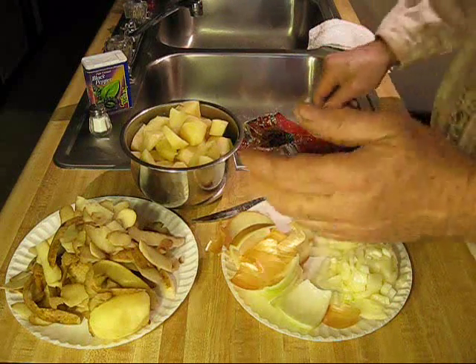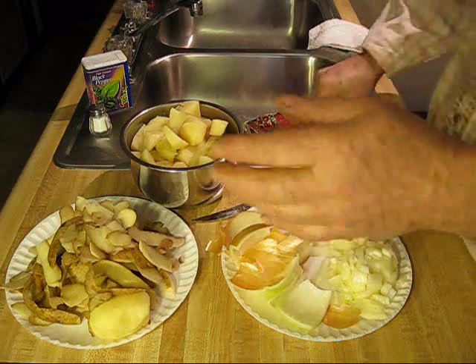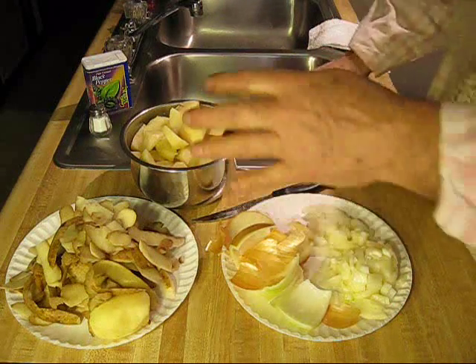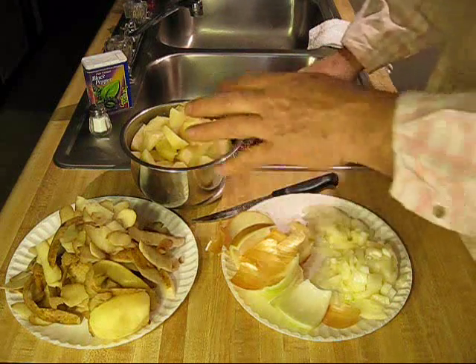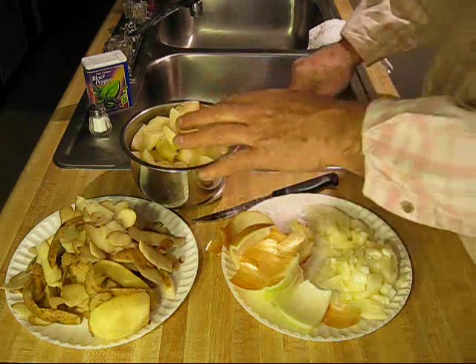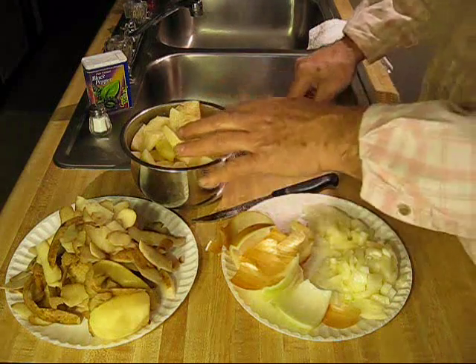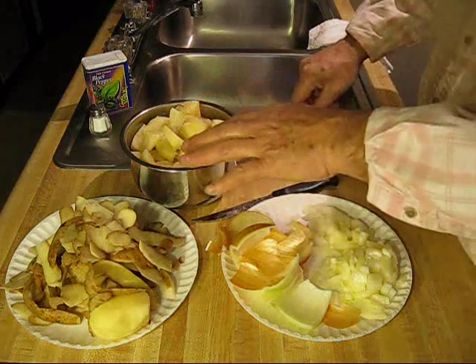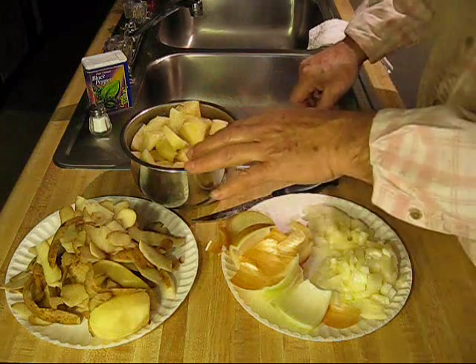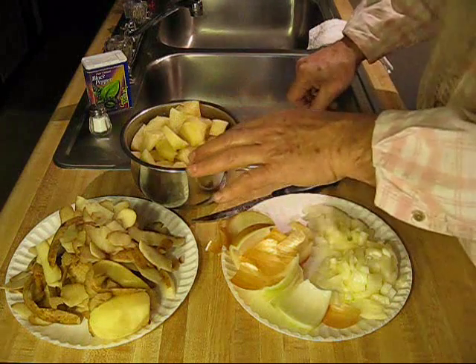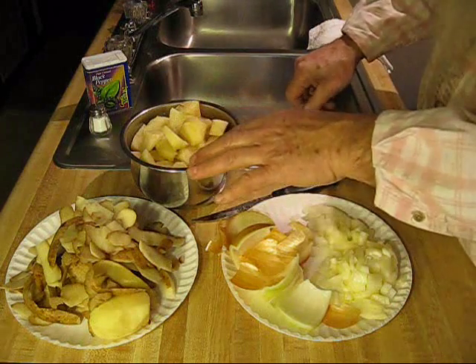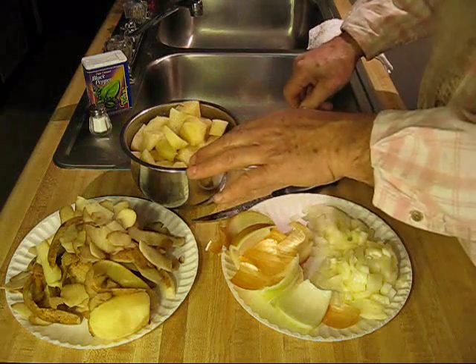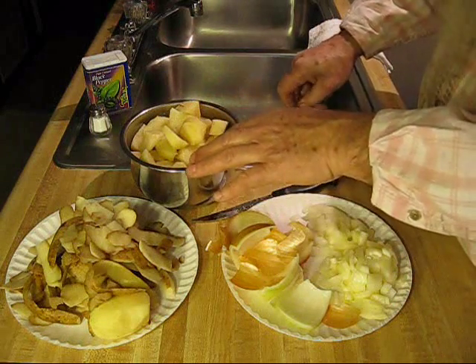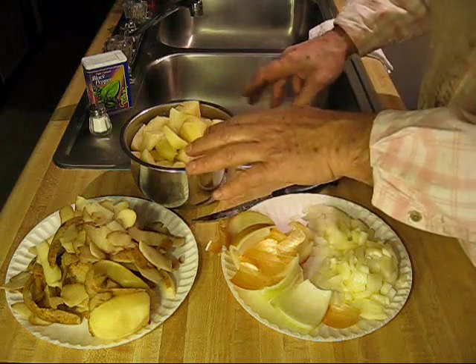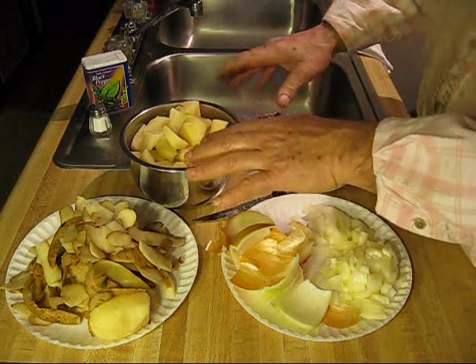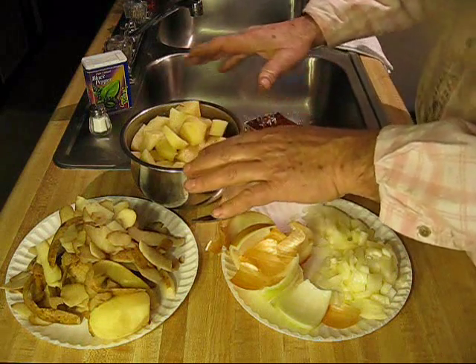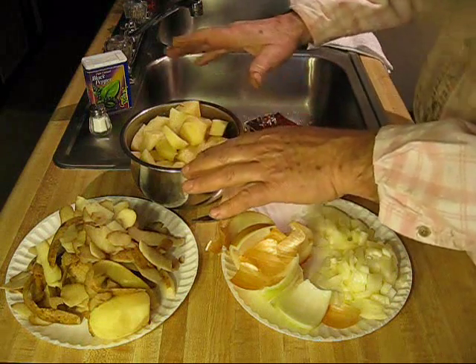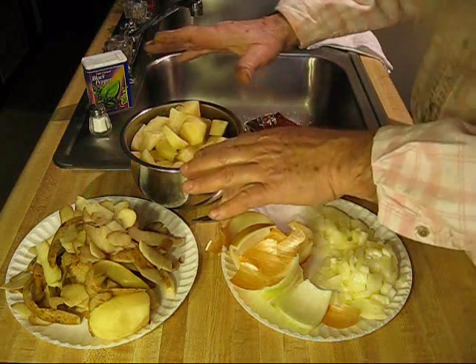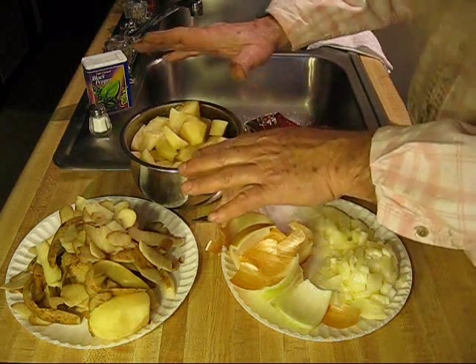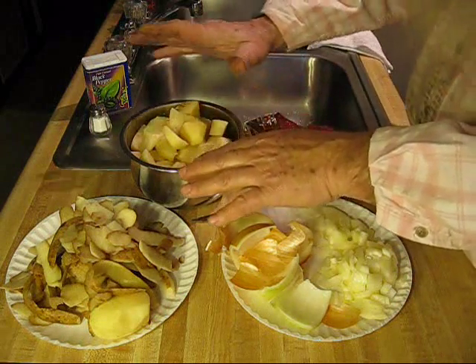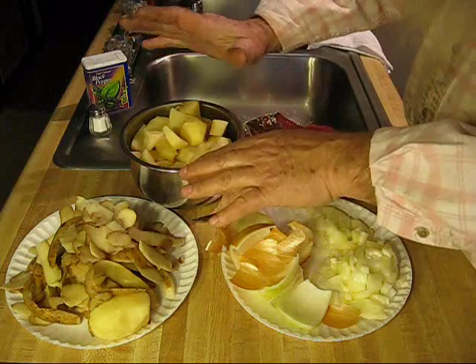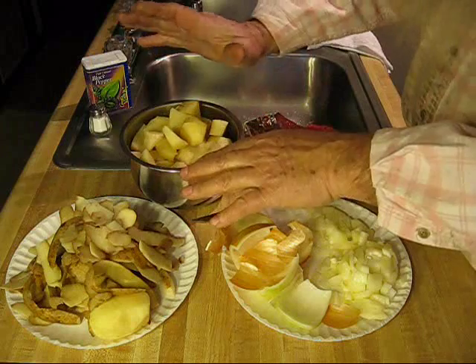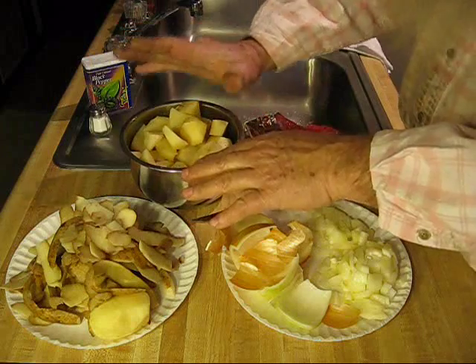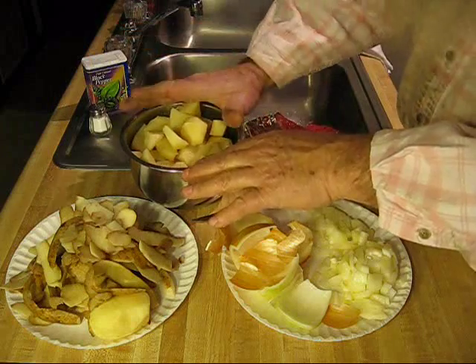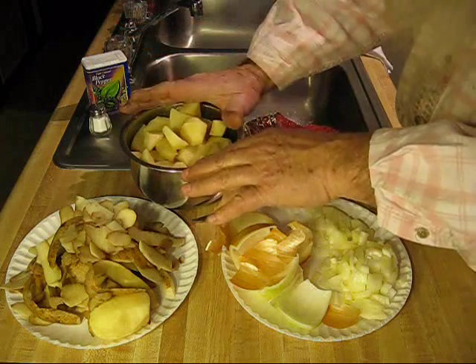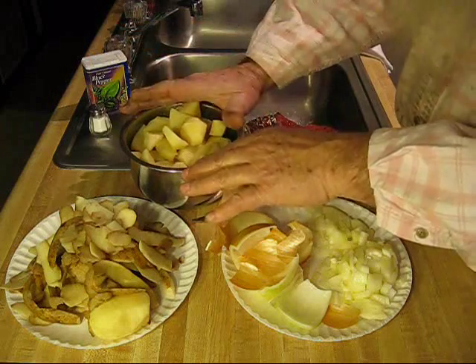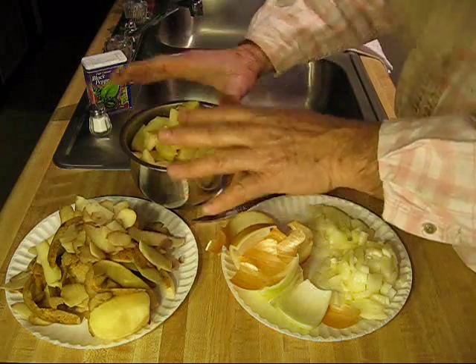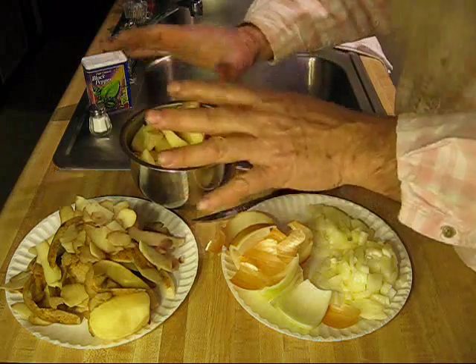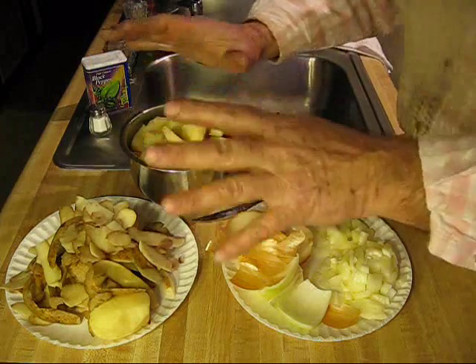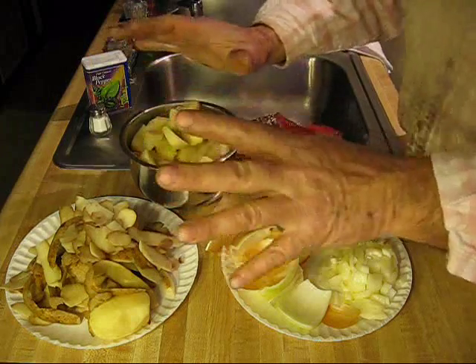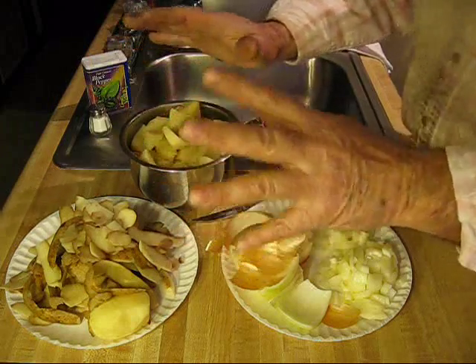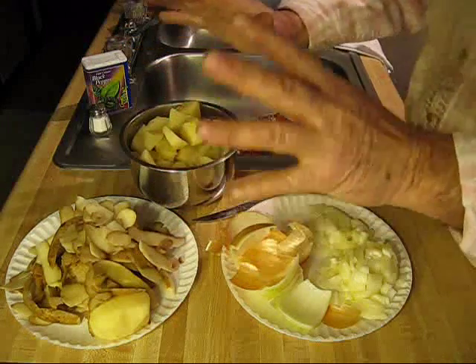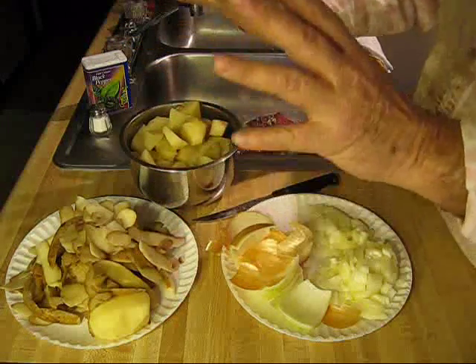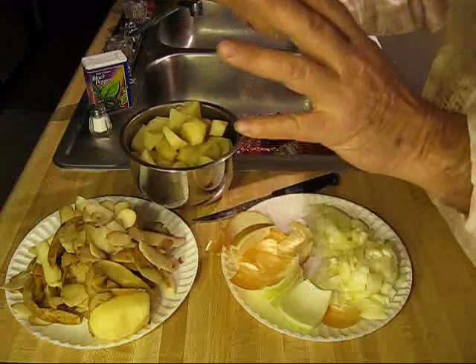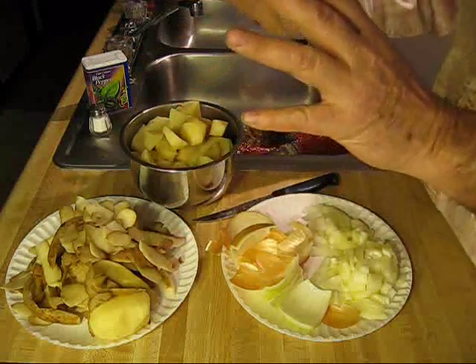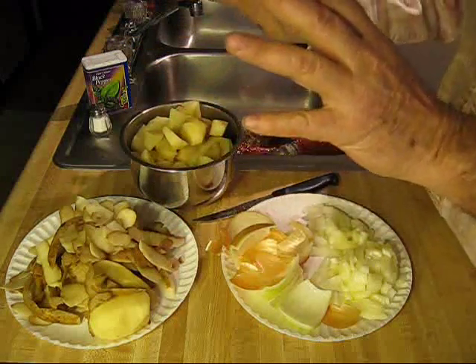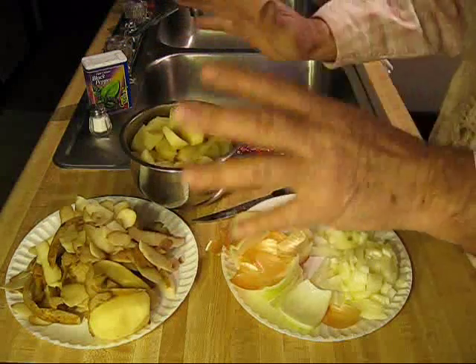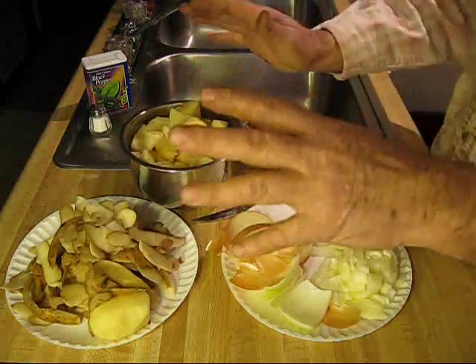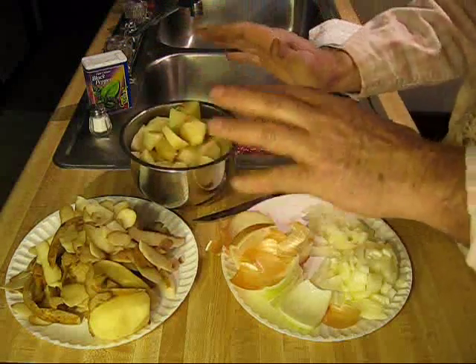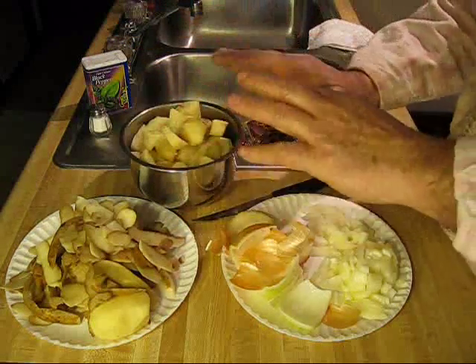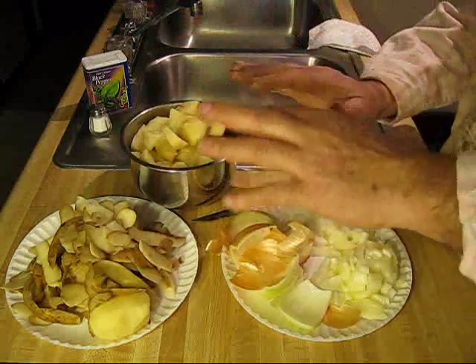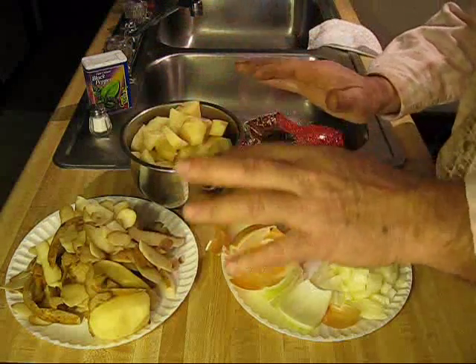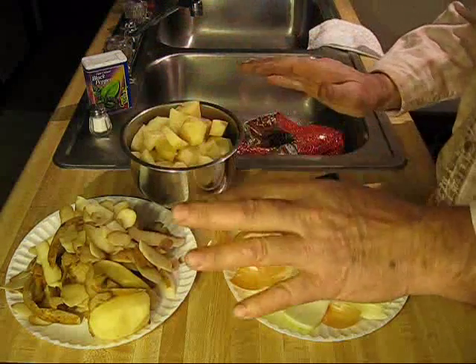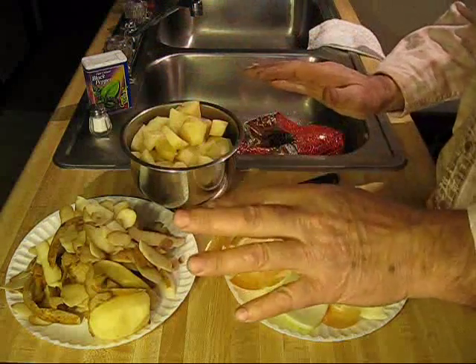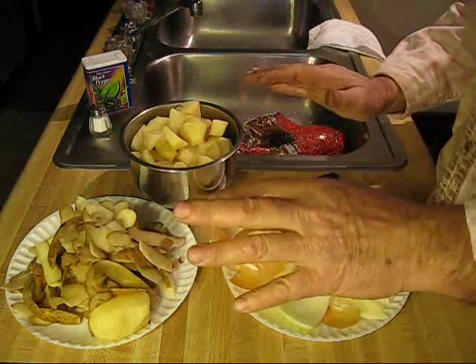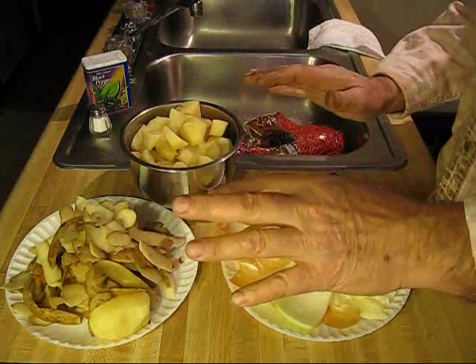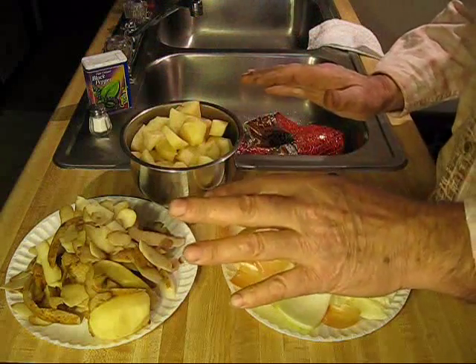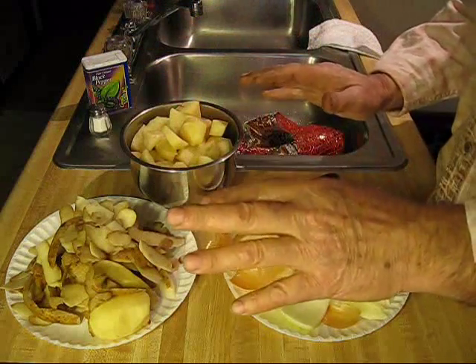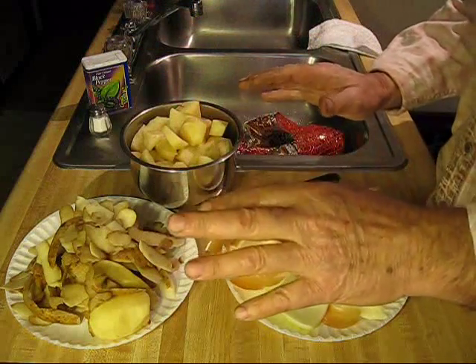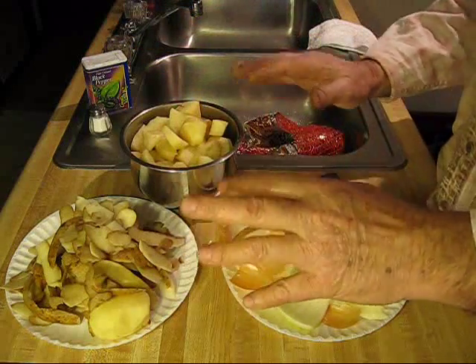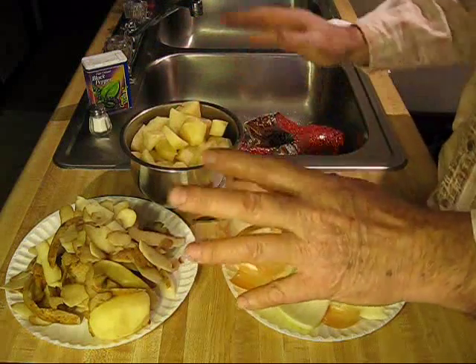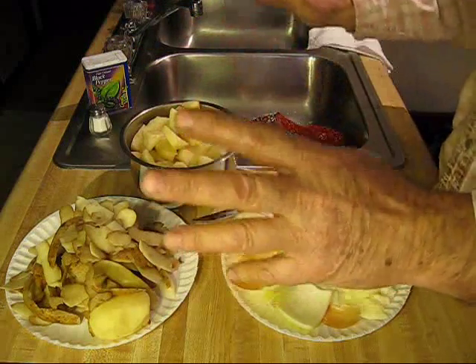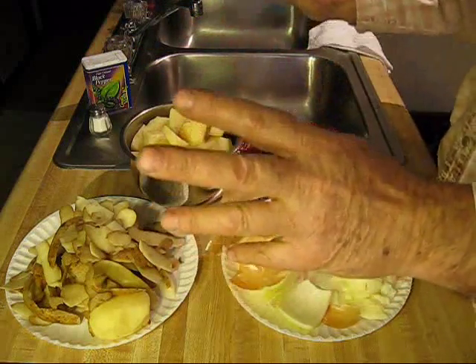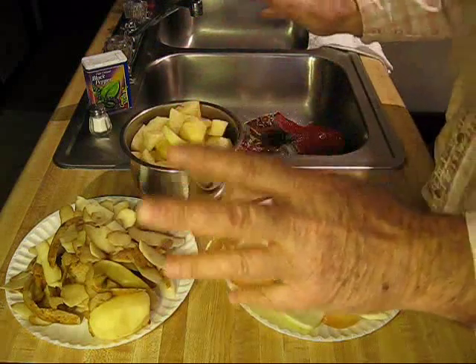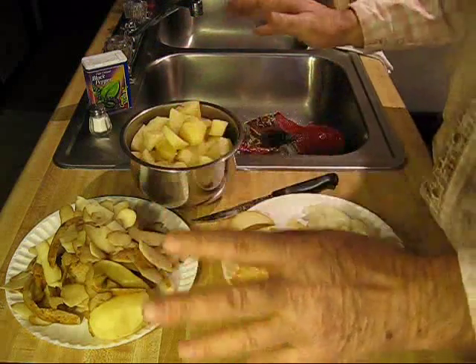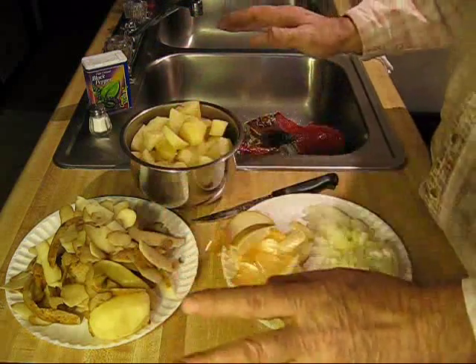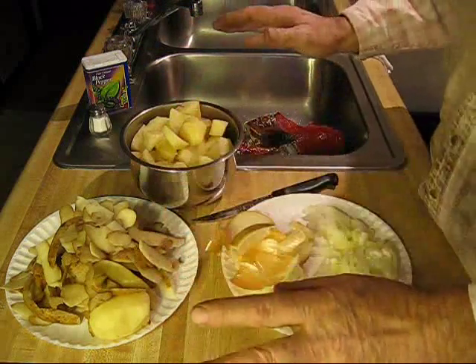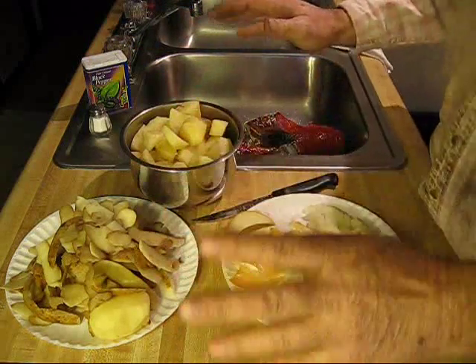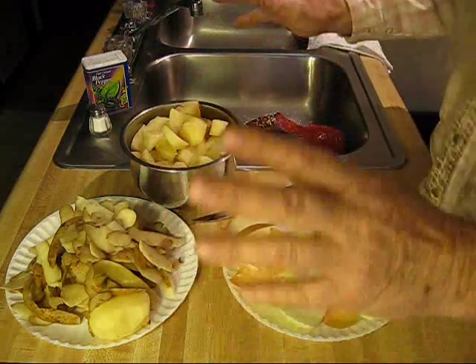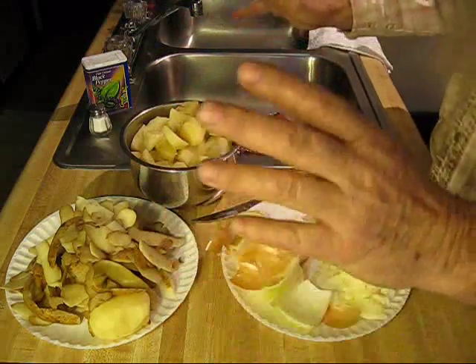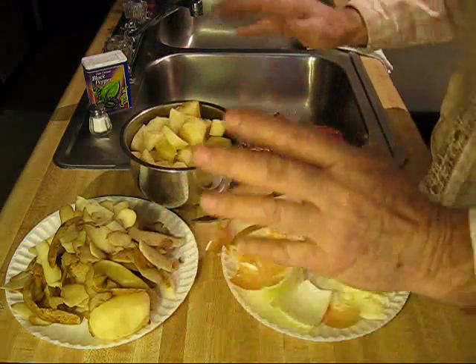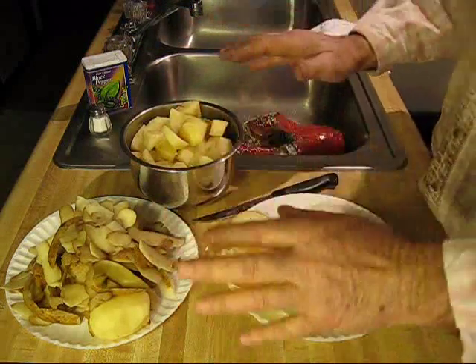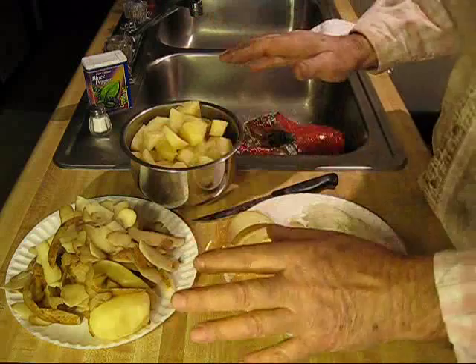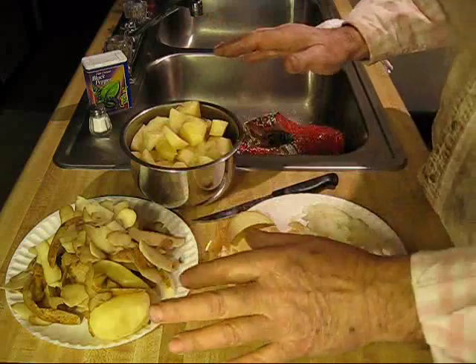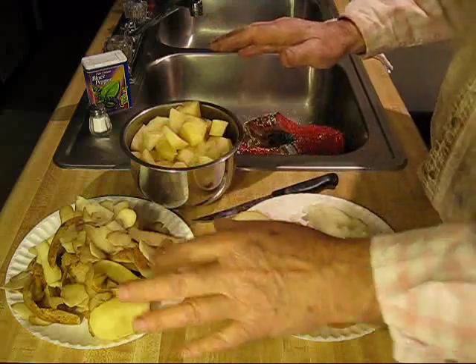When you make tater soup, it'll just be a little different texture in the soup depending on the taters you use. It's all good. You can't go wrong.